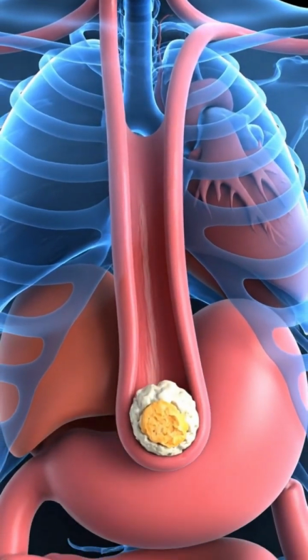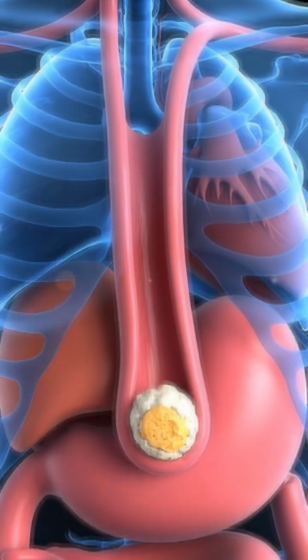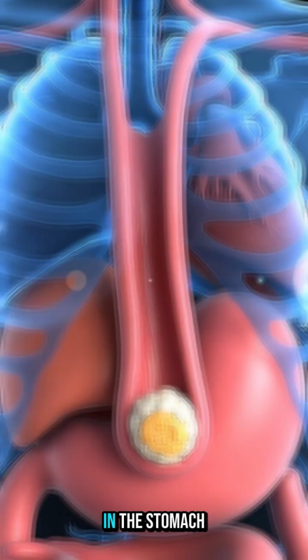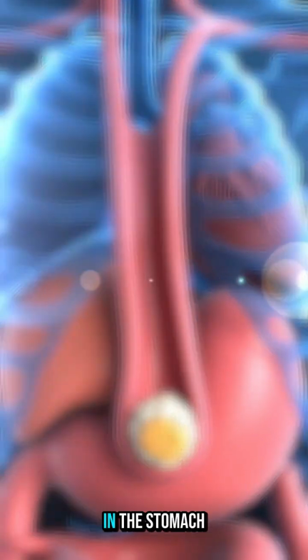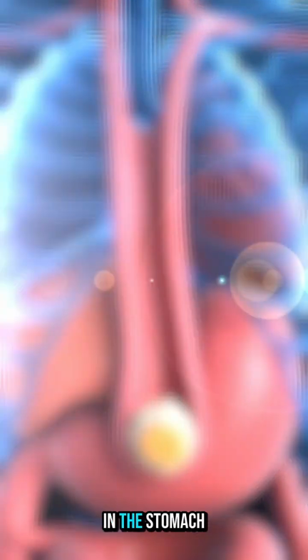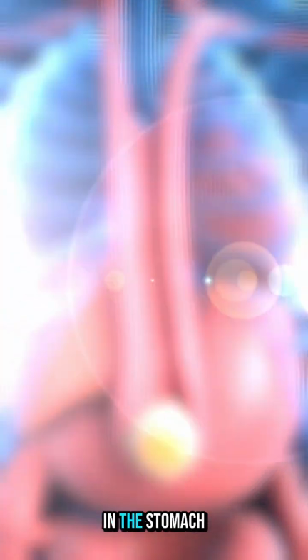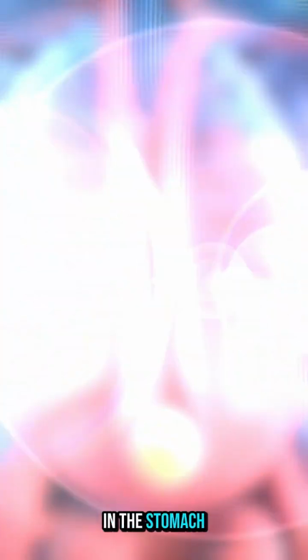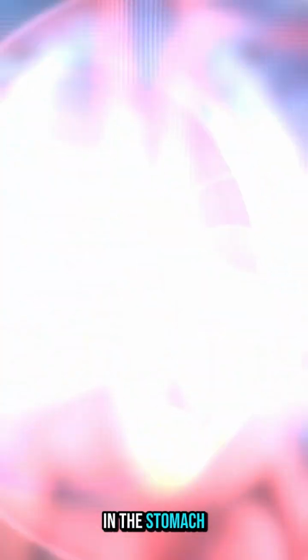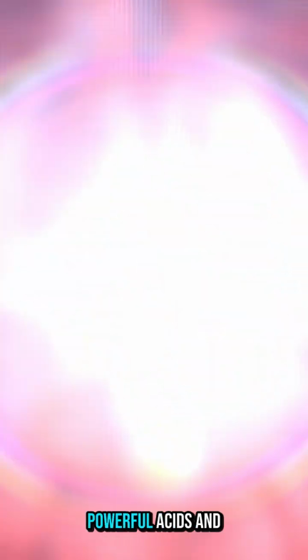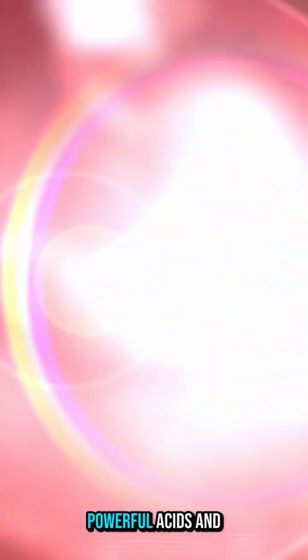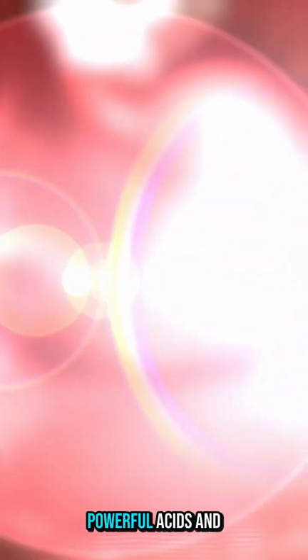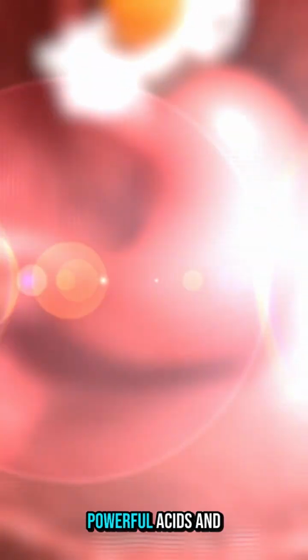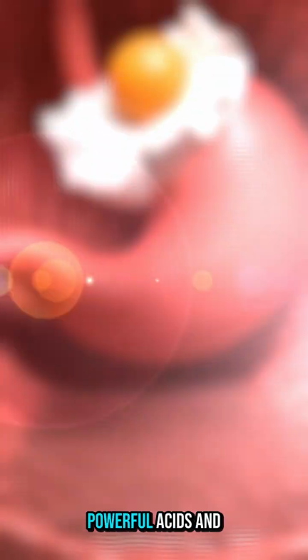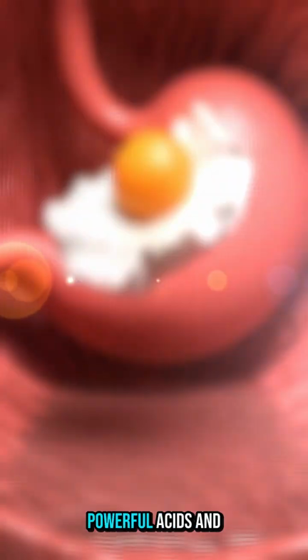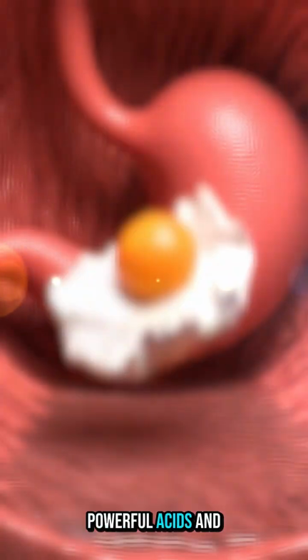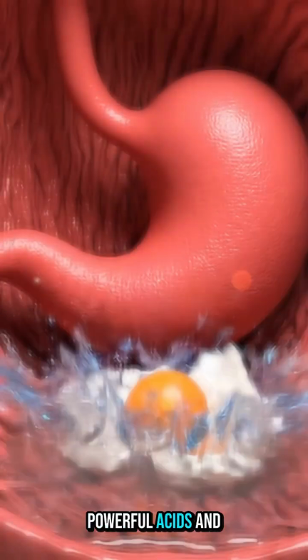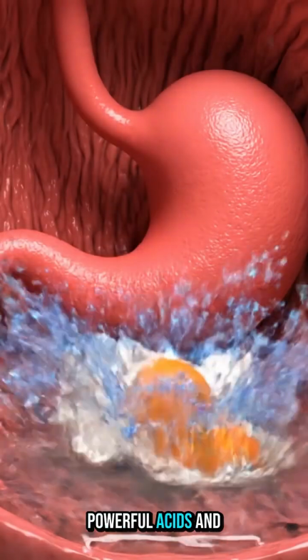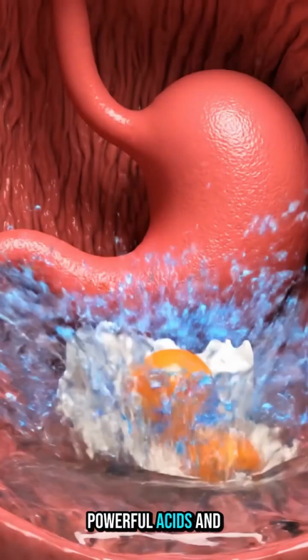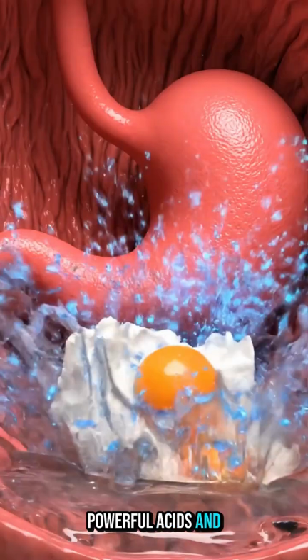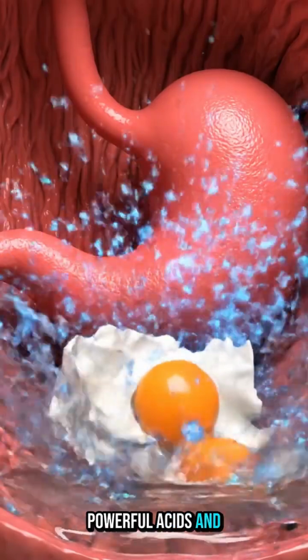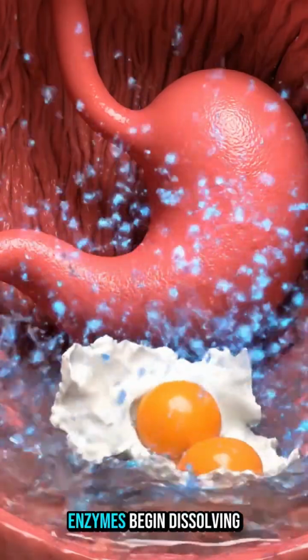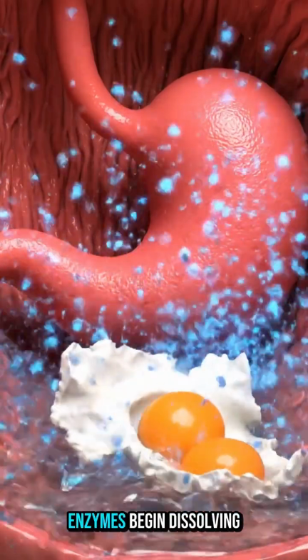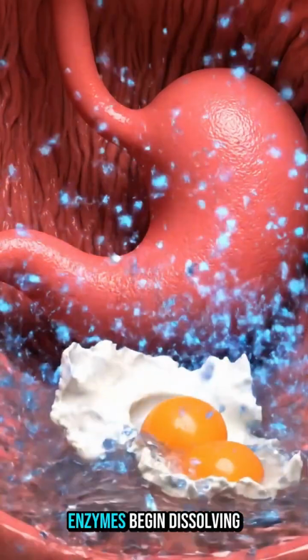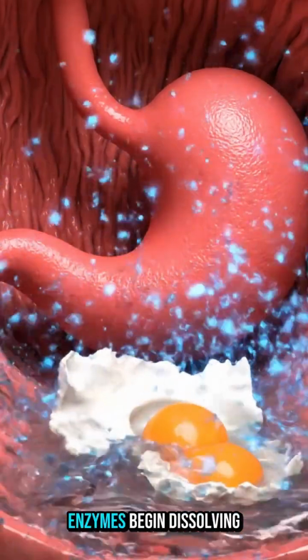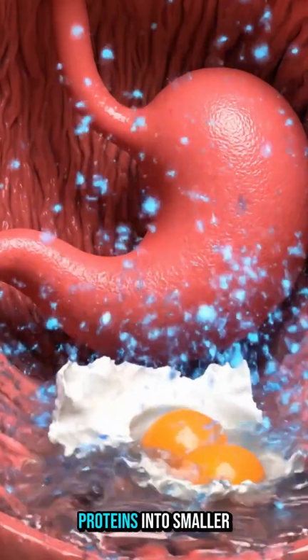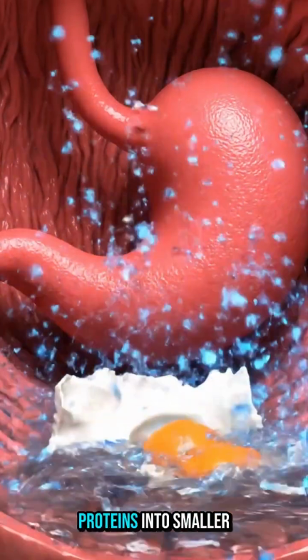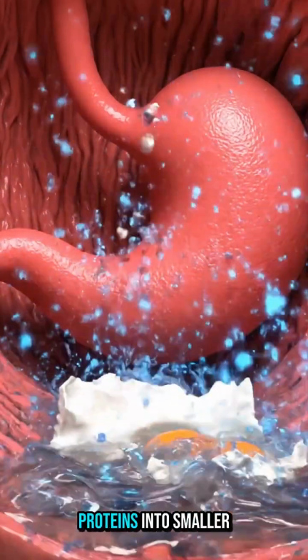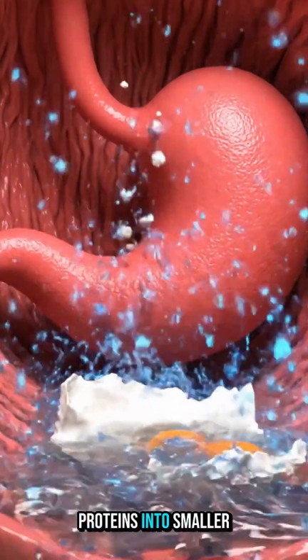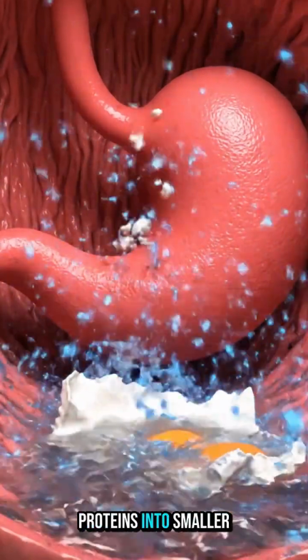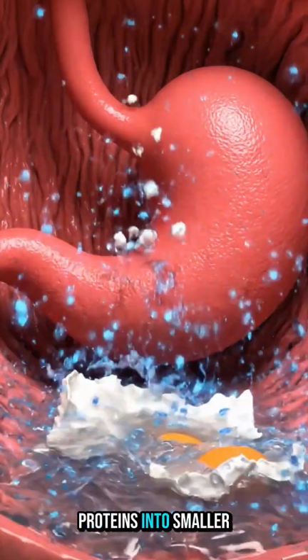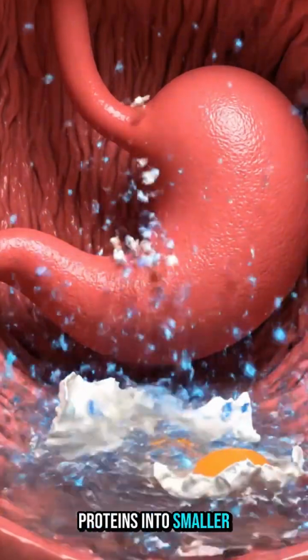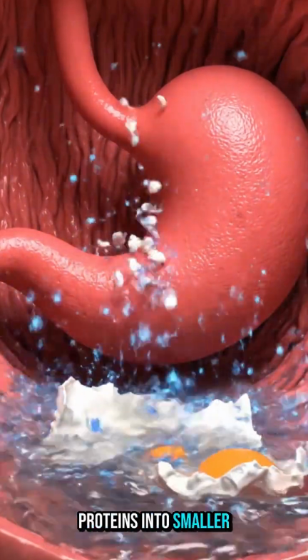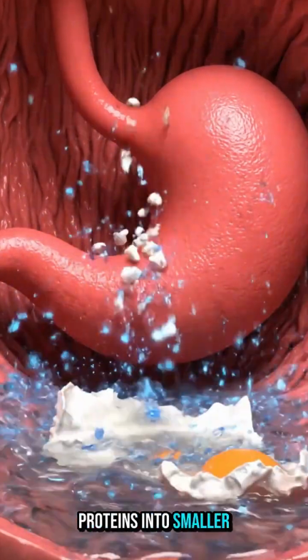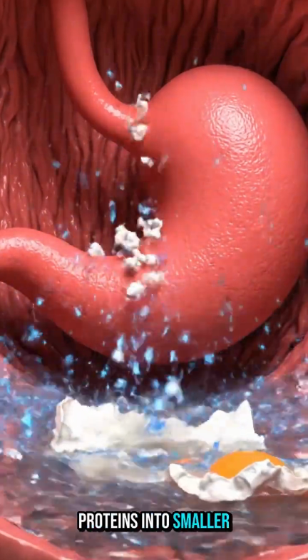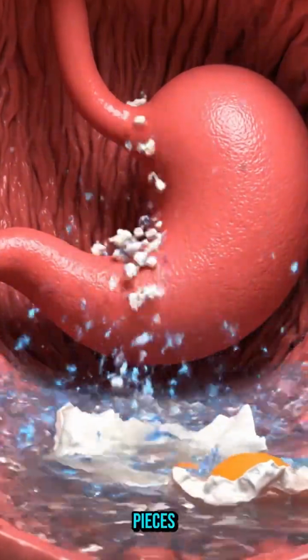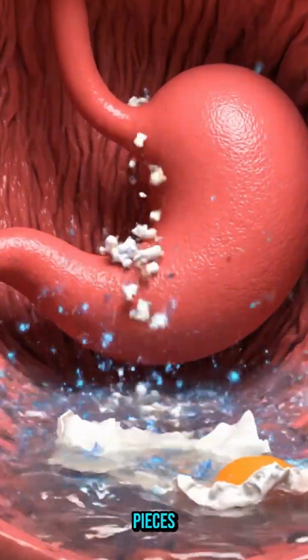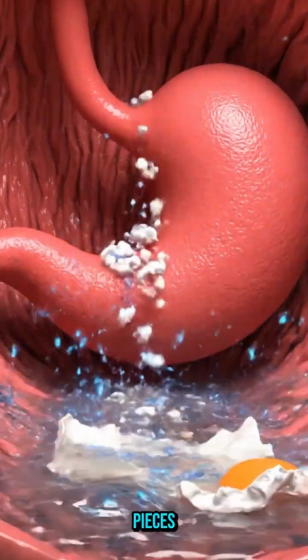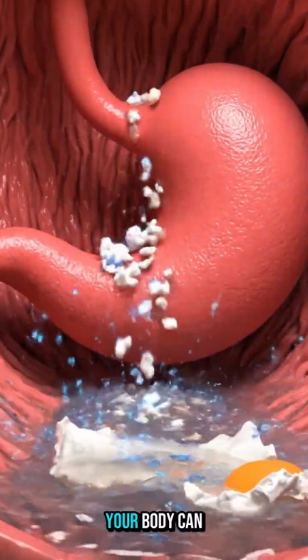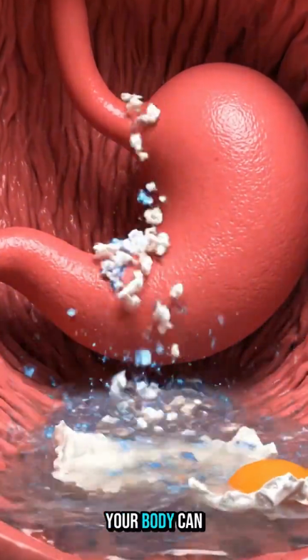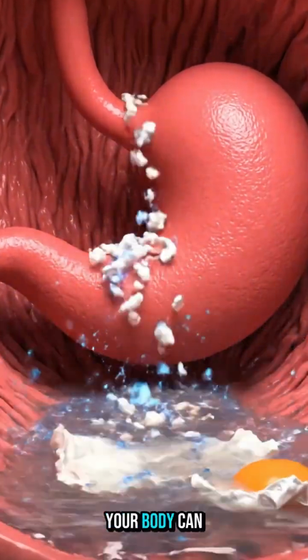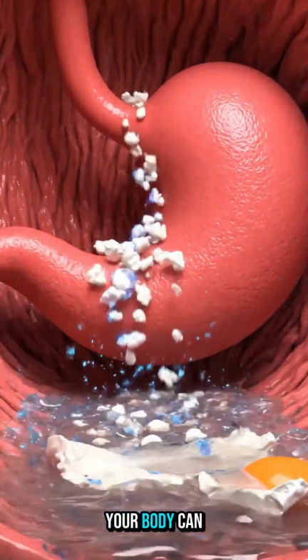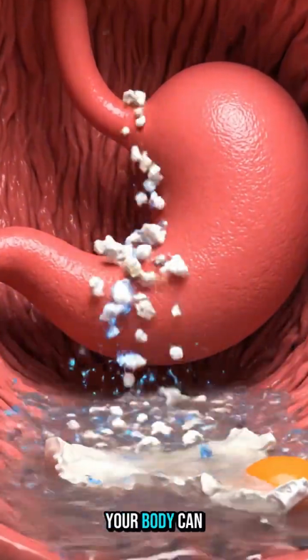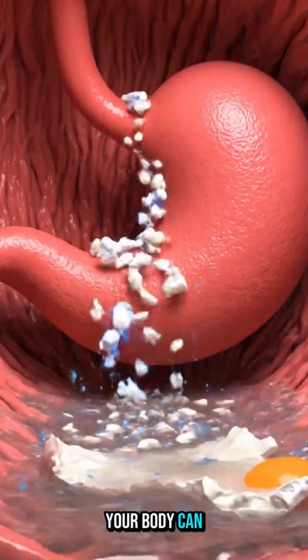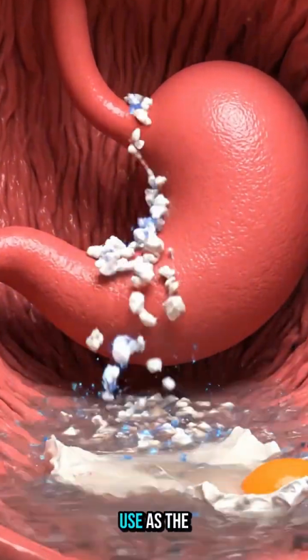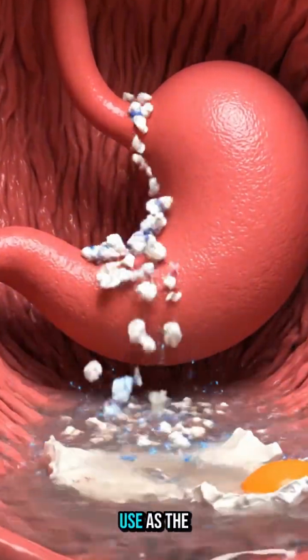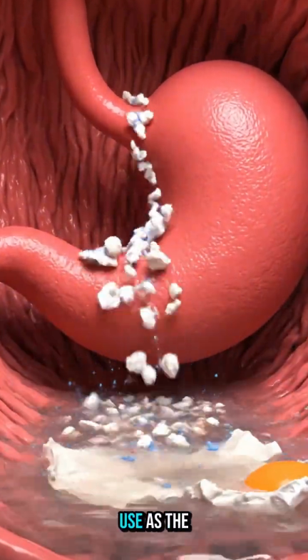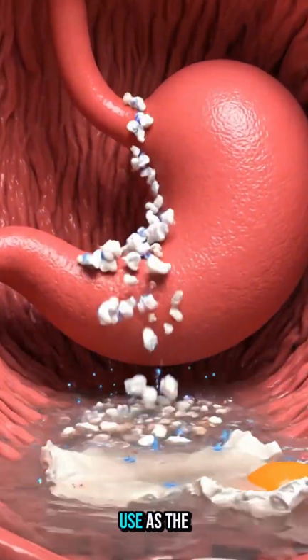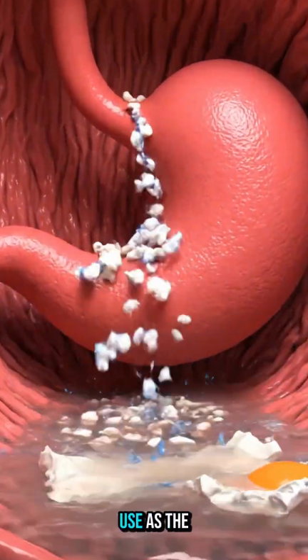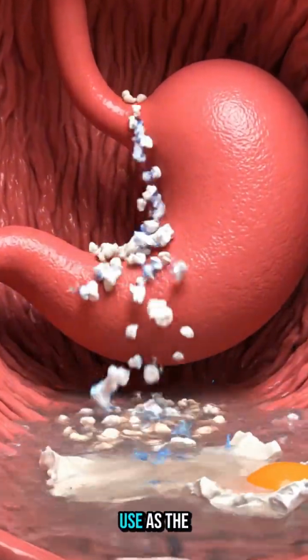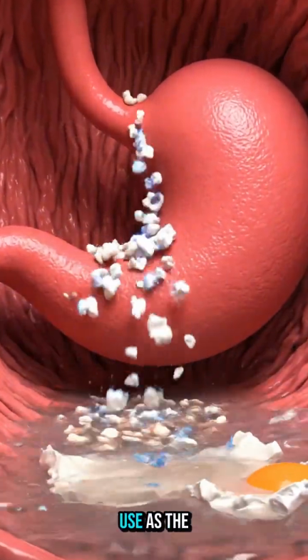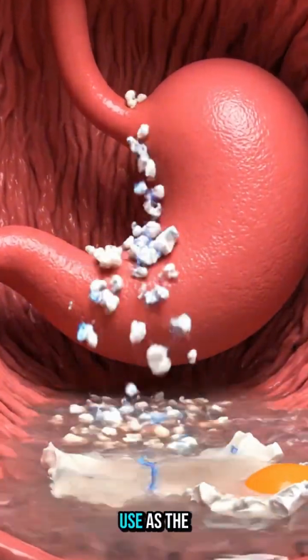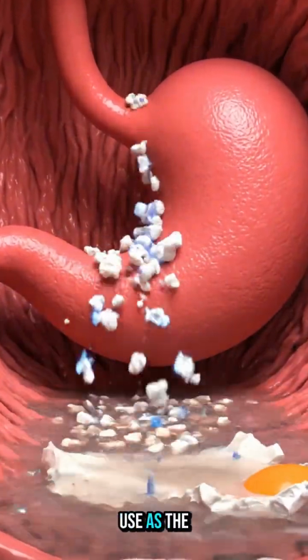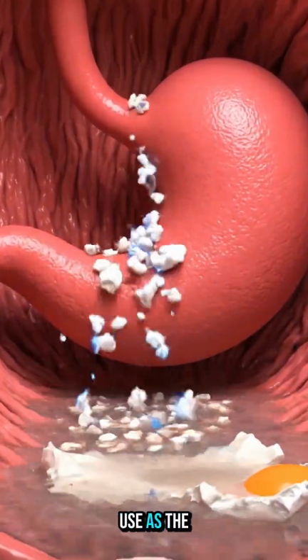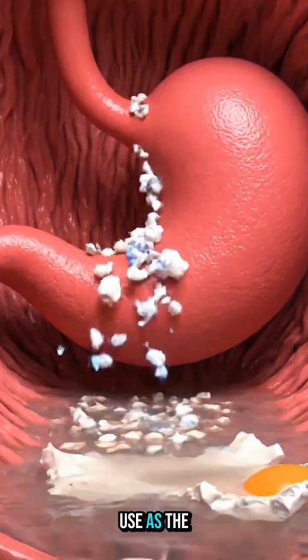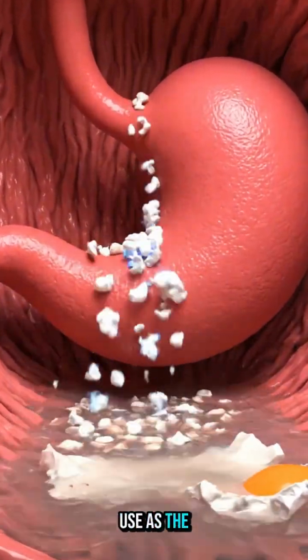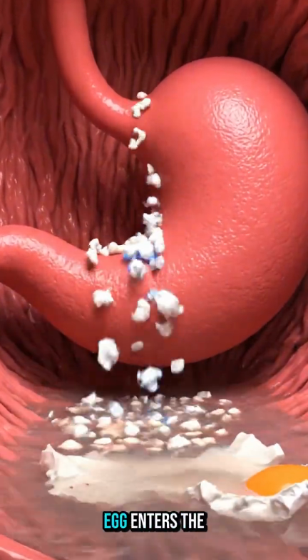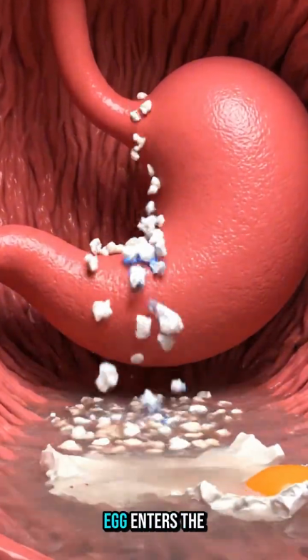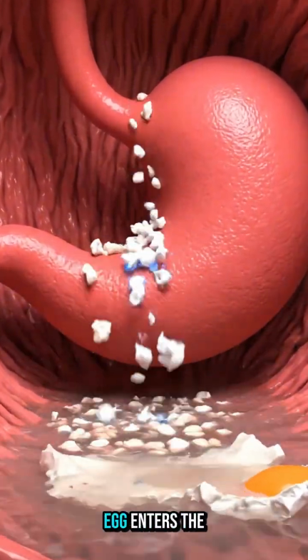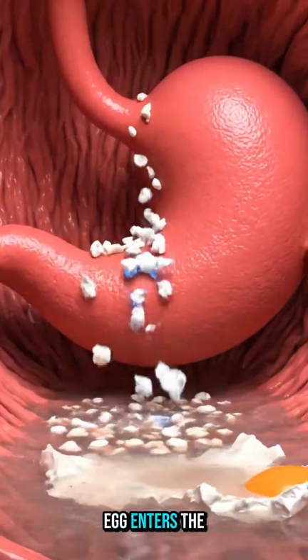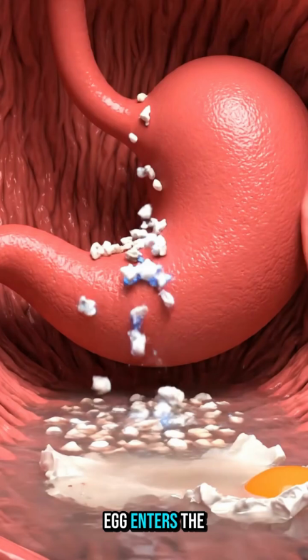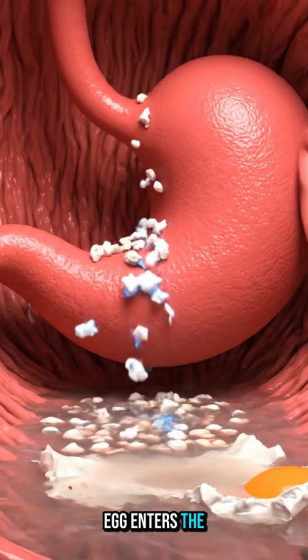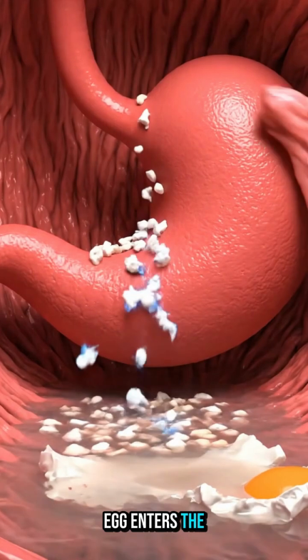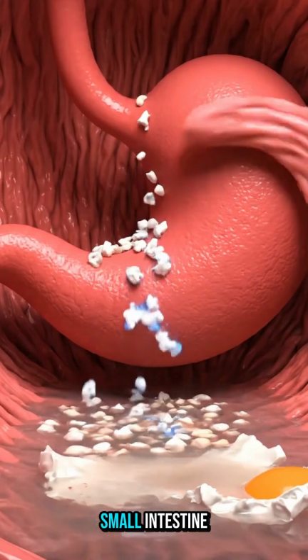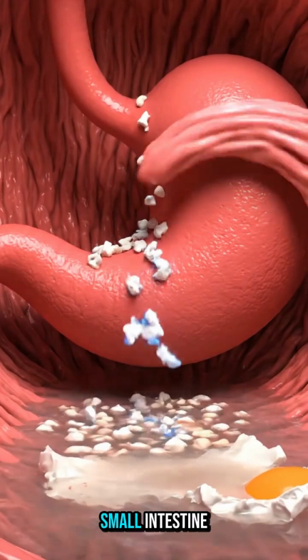In the stomach, powerful acids and enzymes begin dissolving the egg's proteins into smaller pieces your body can use.